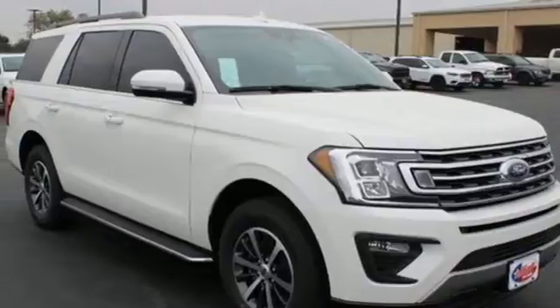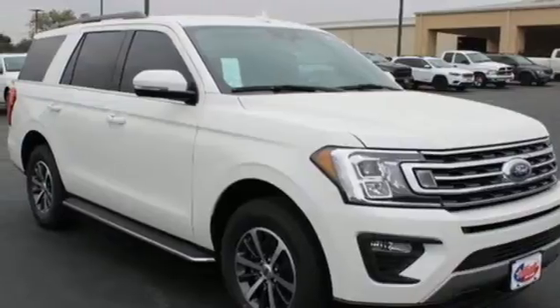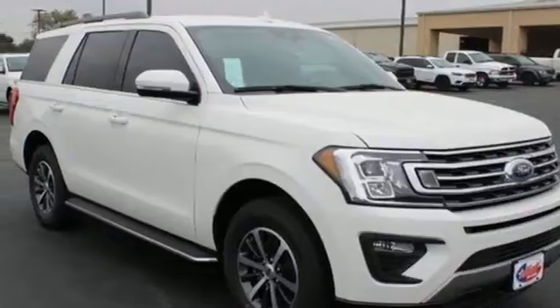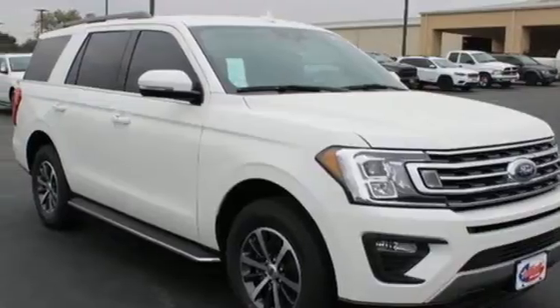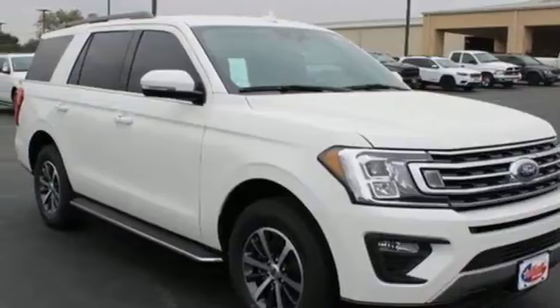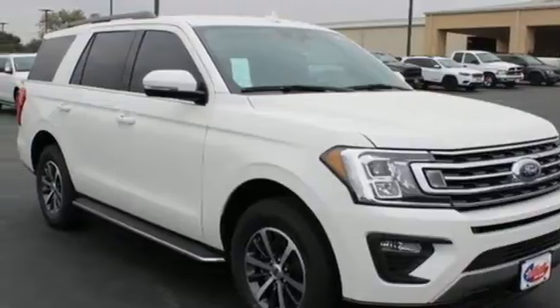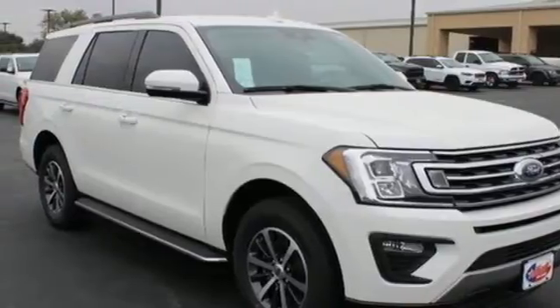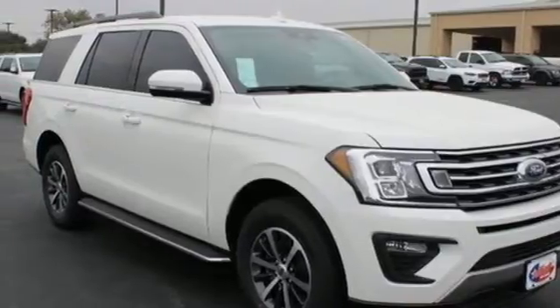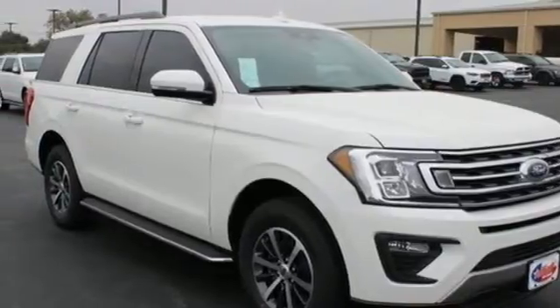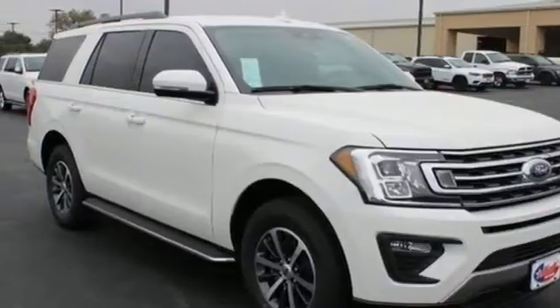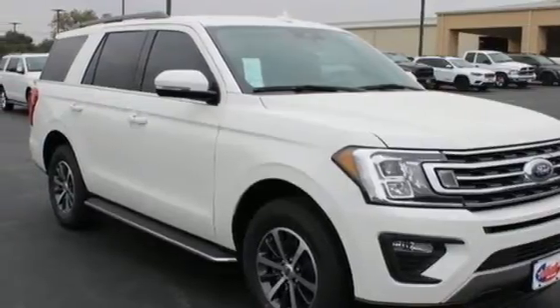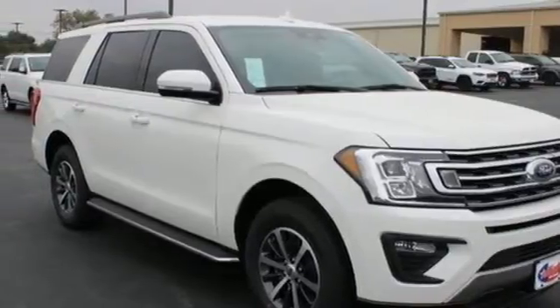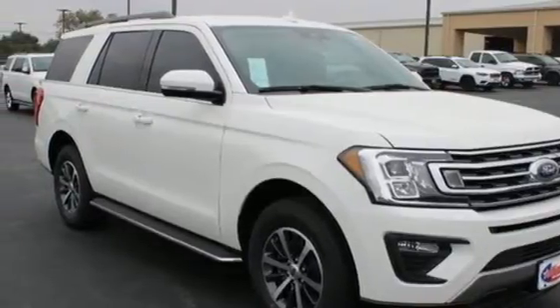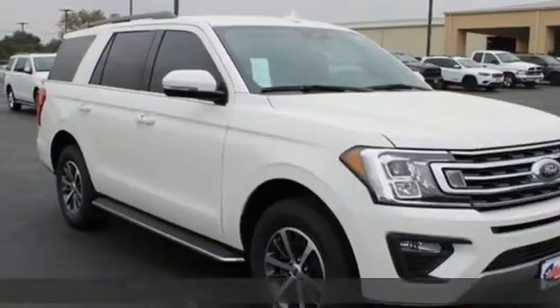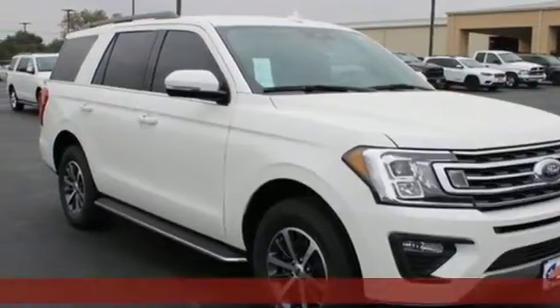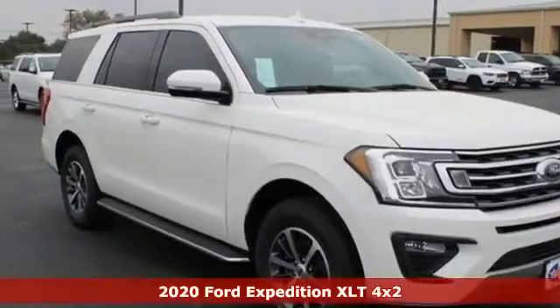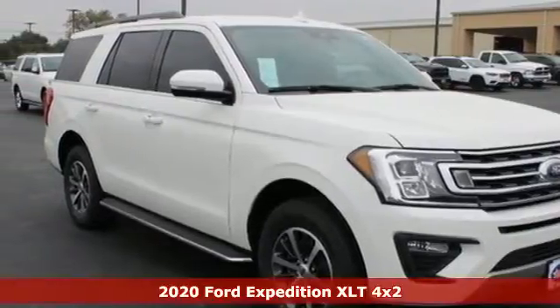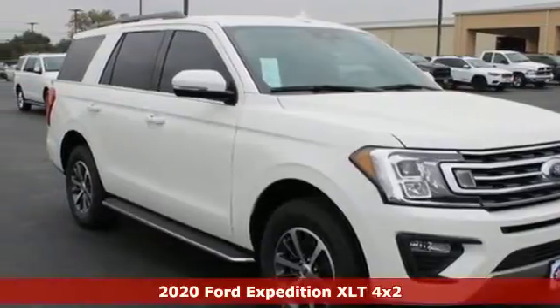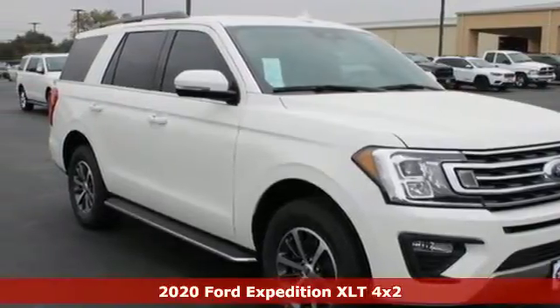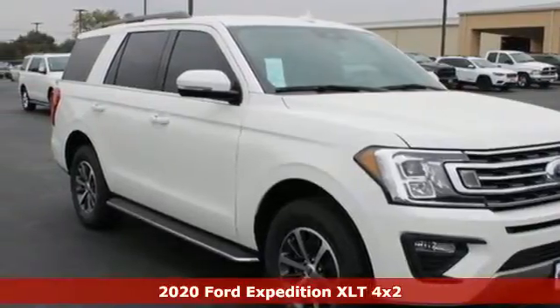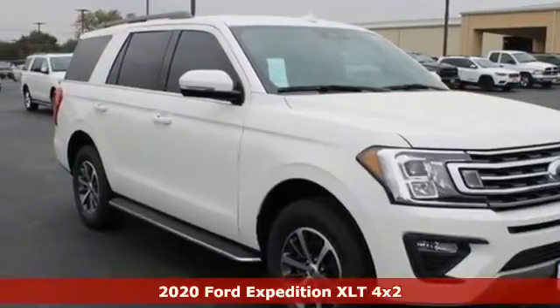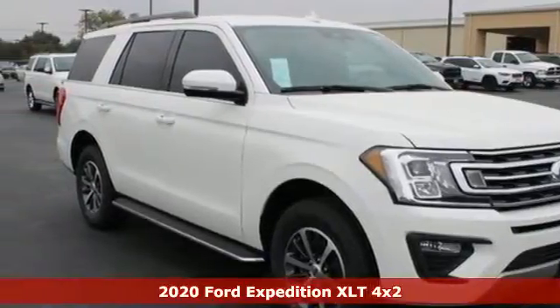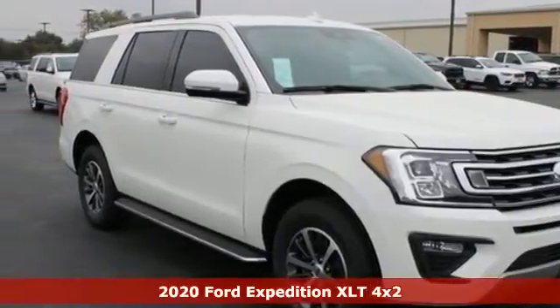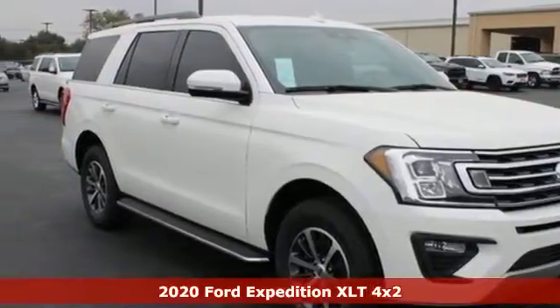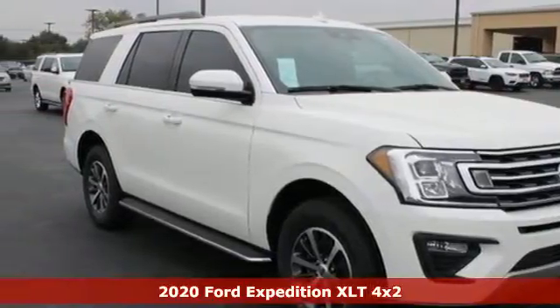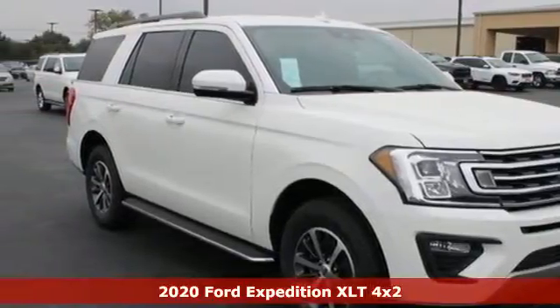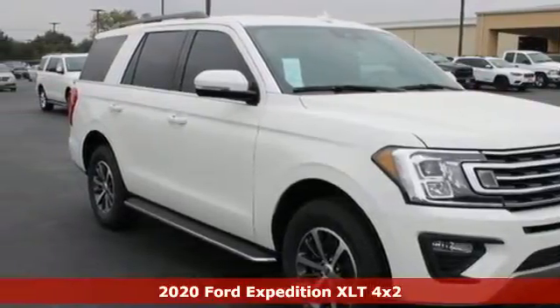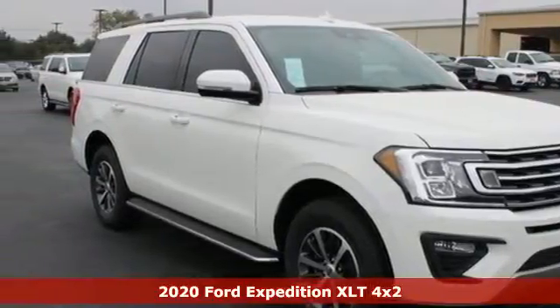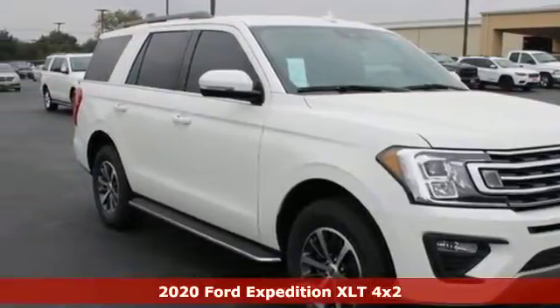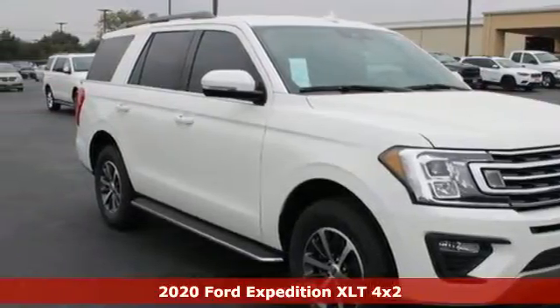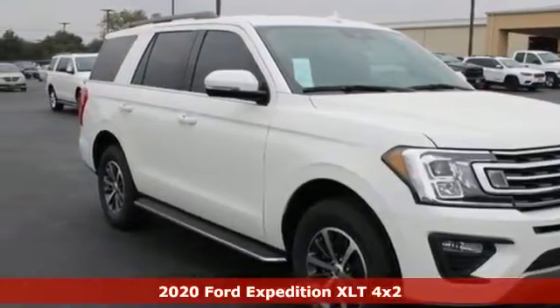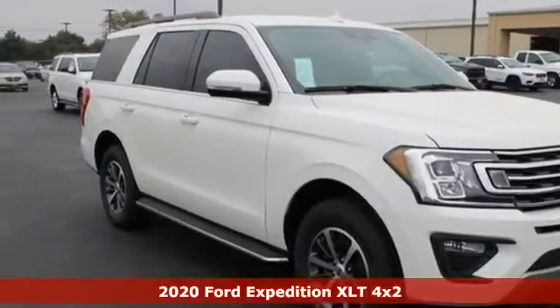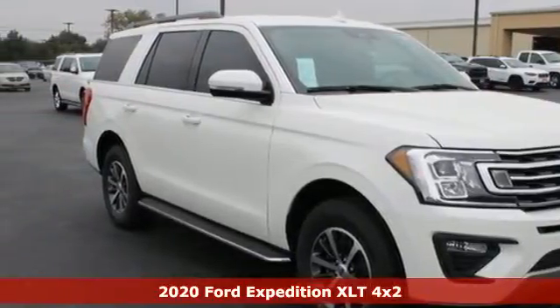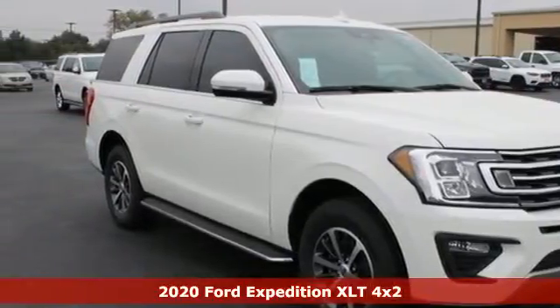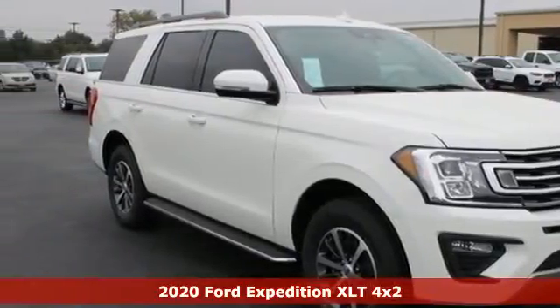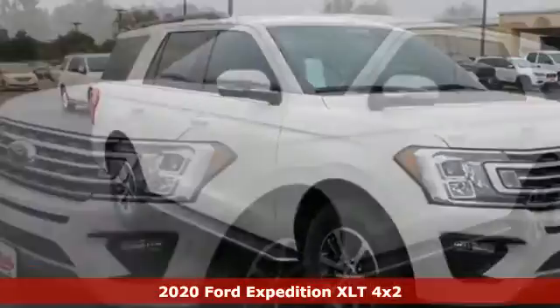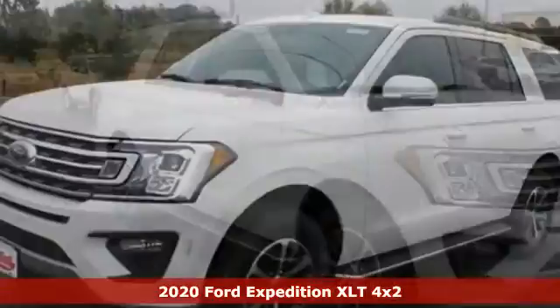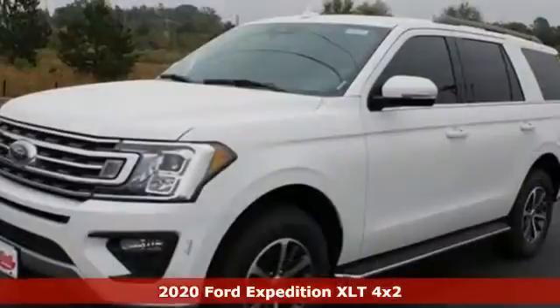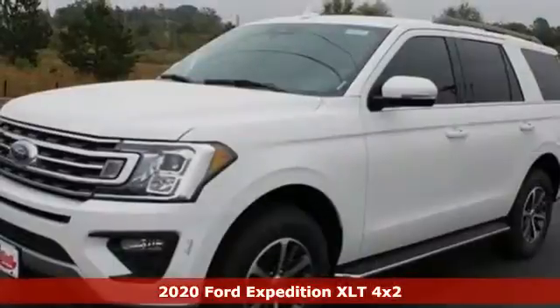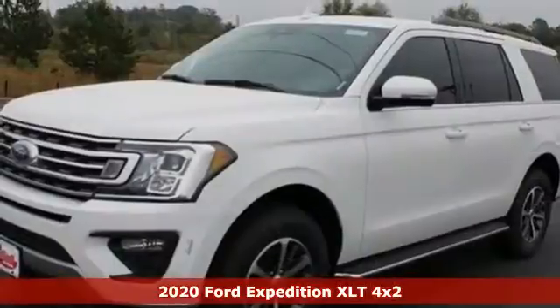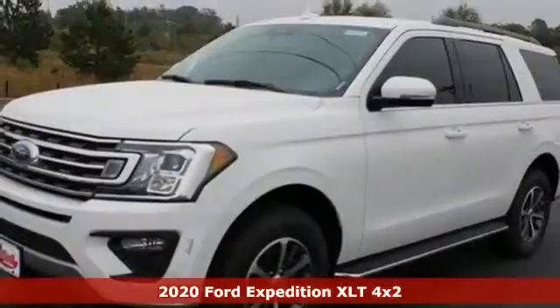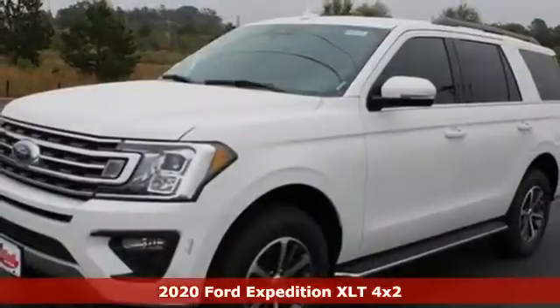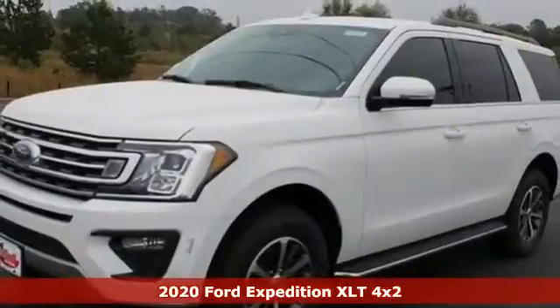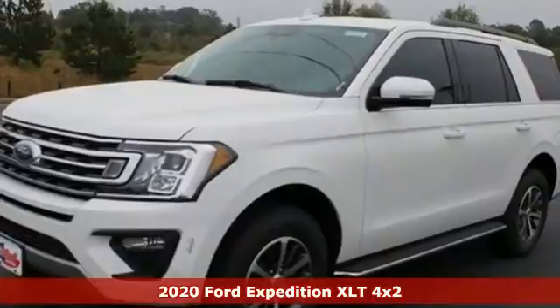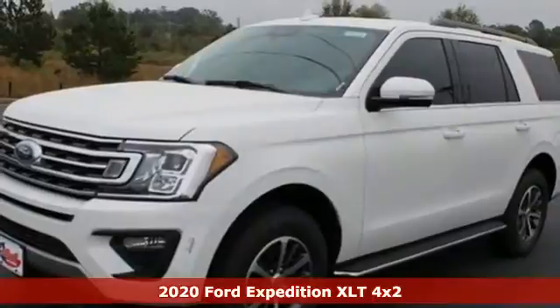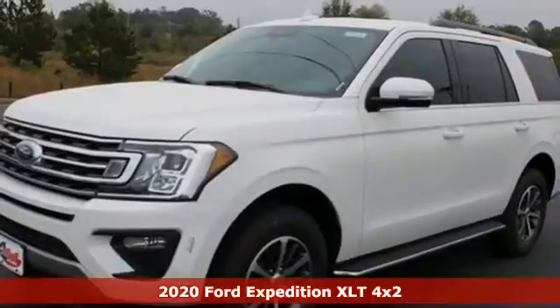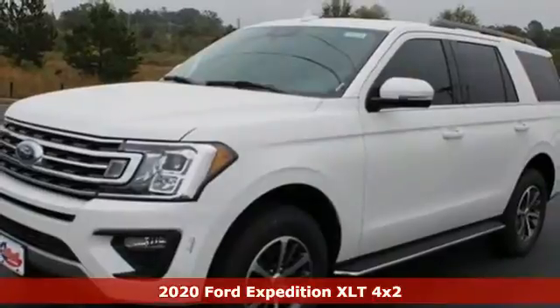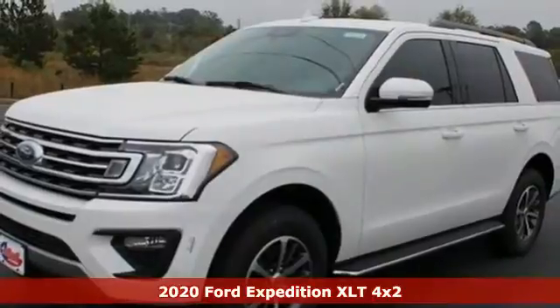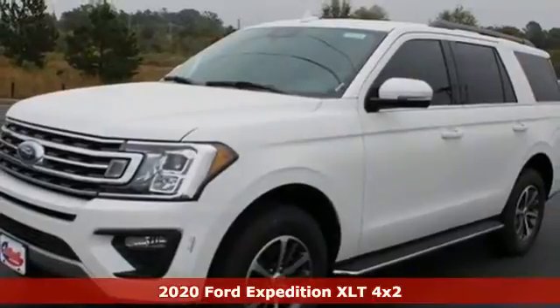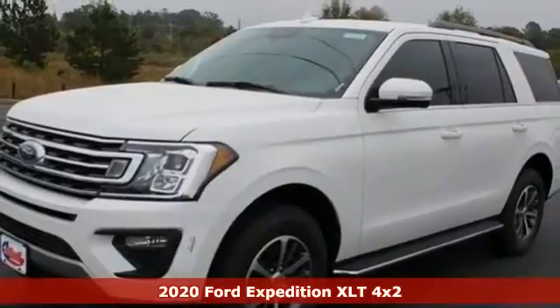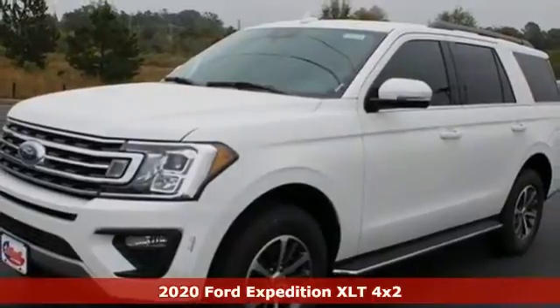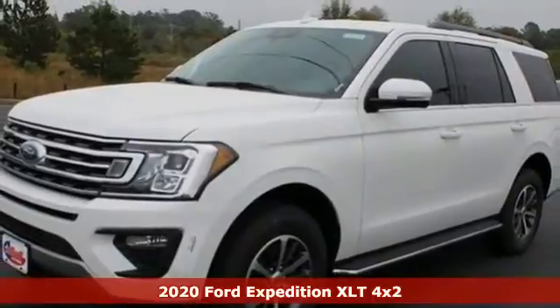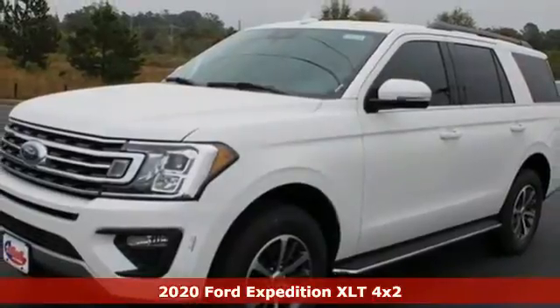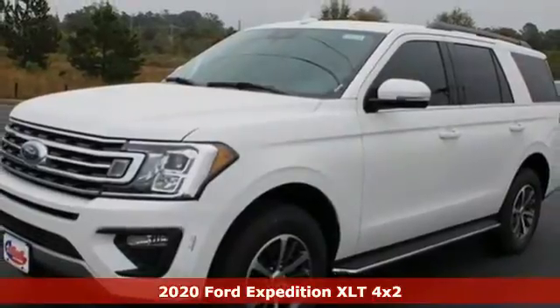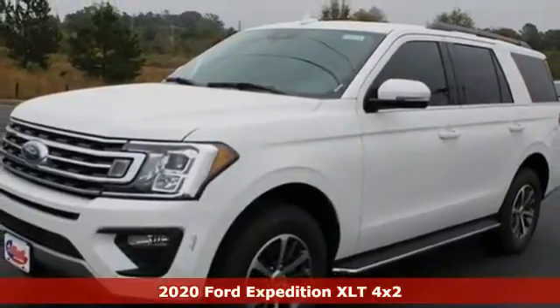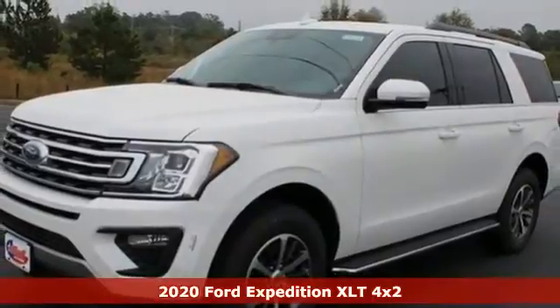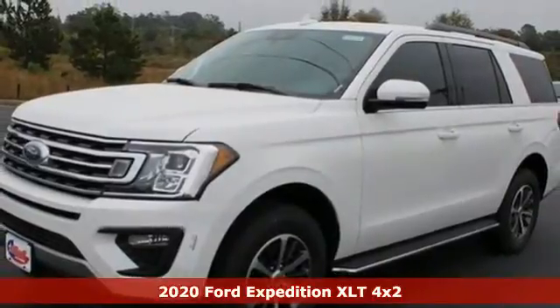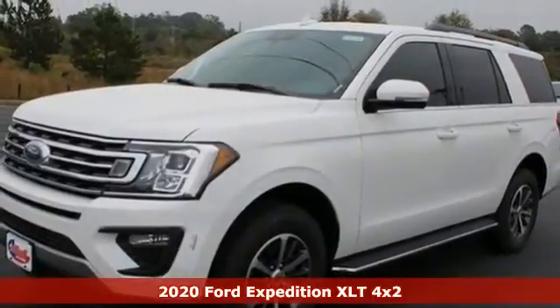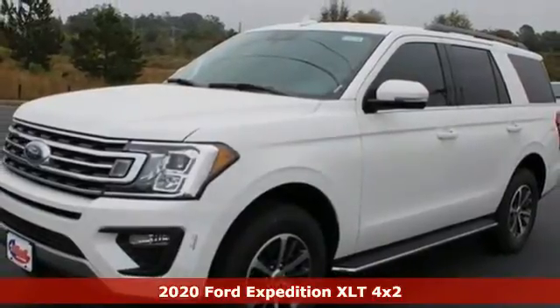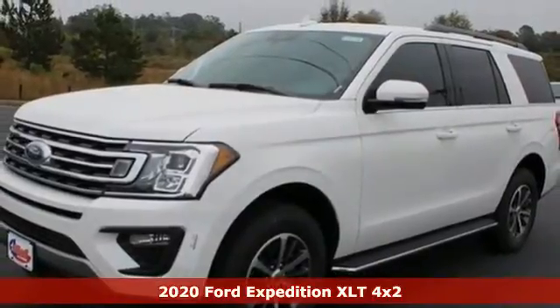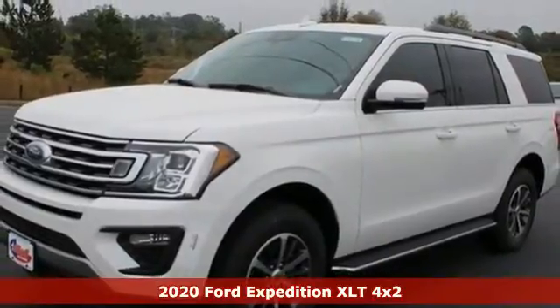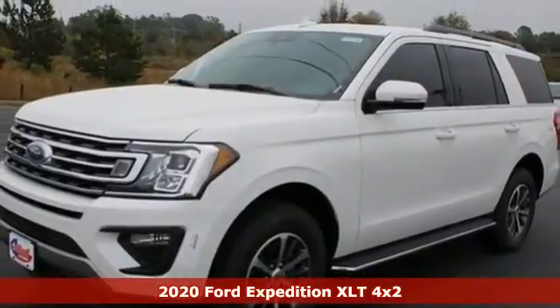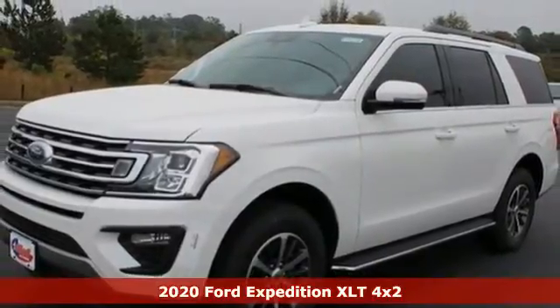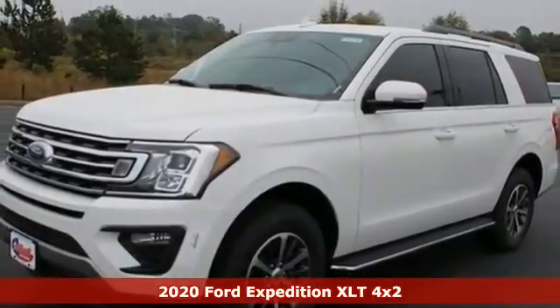Here's a new 2020 Ford Expedition. This Expedition can handle a boatload of people and the boat too.